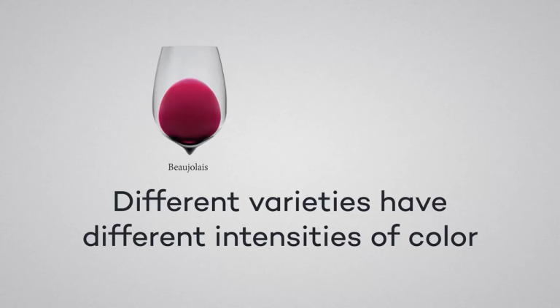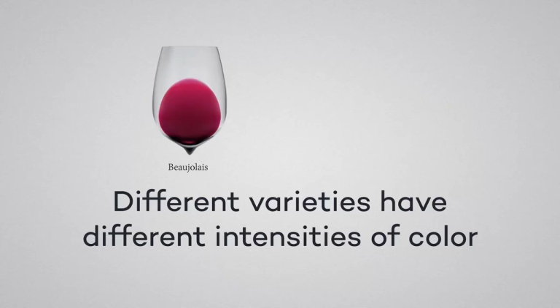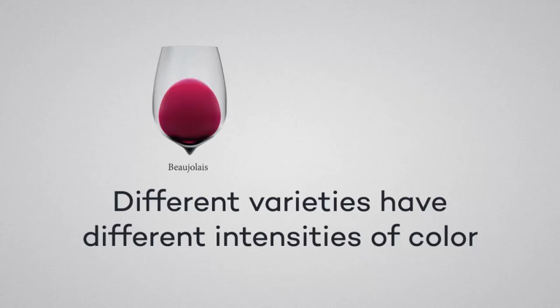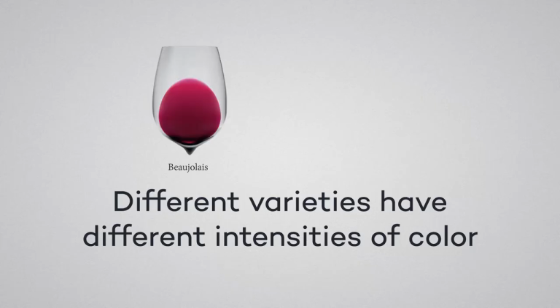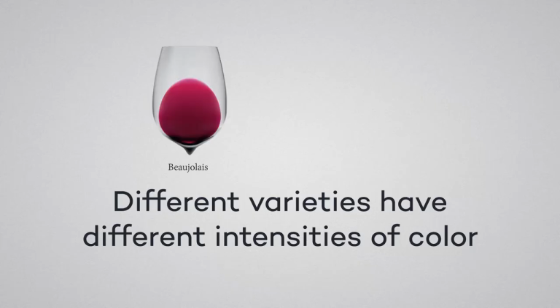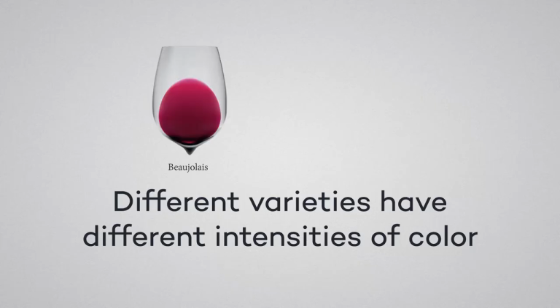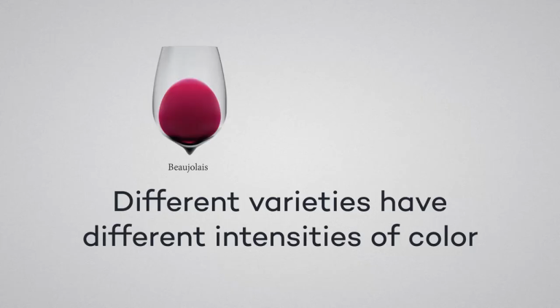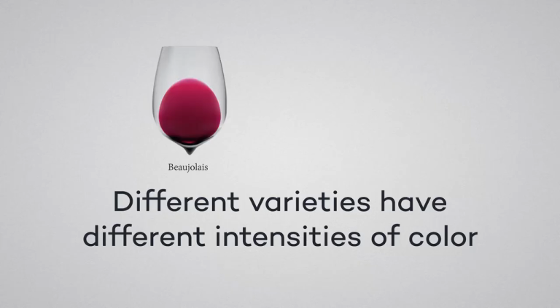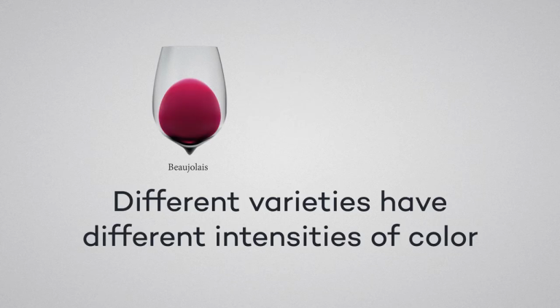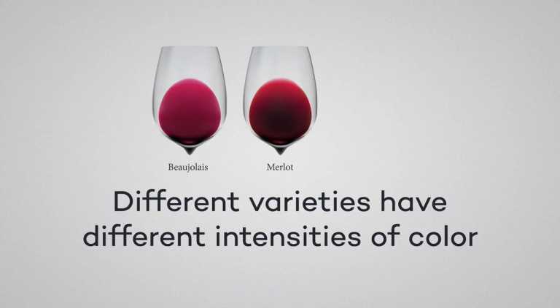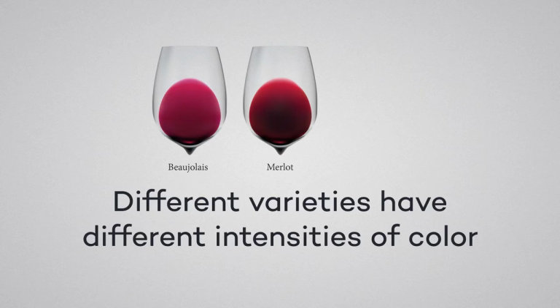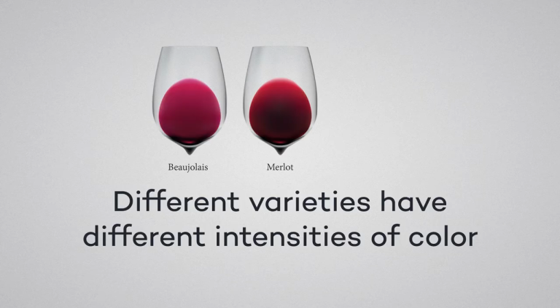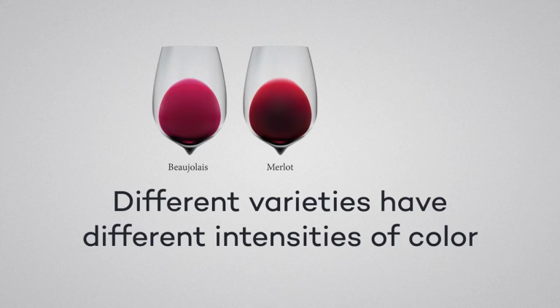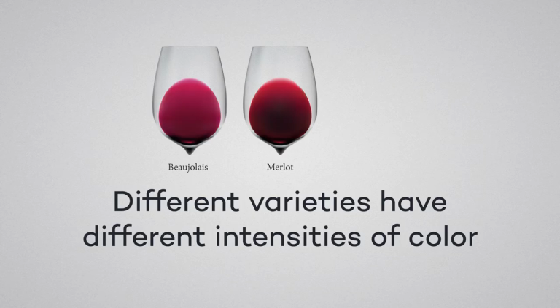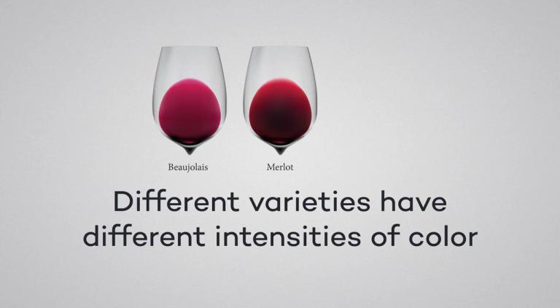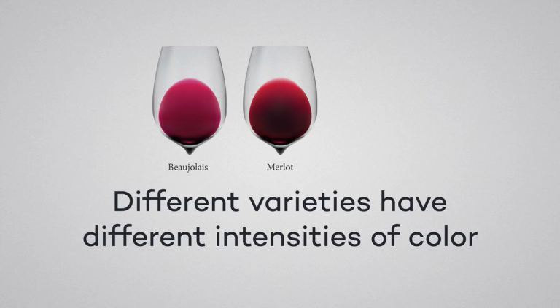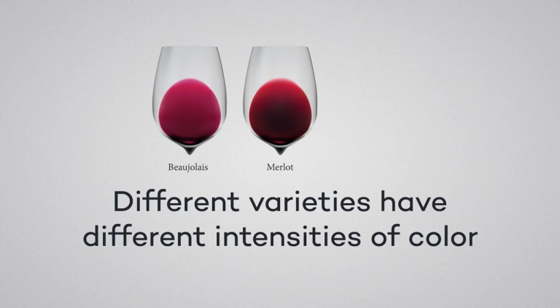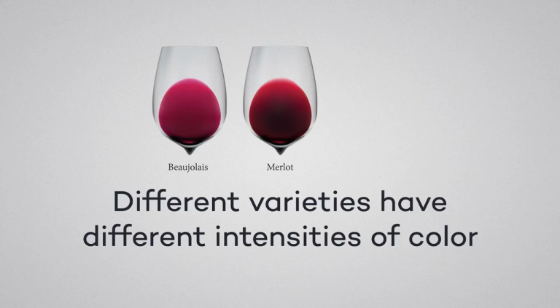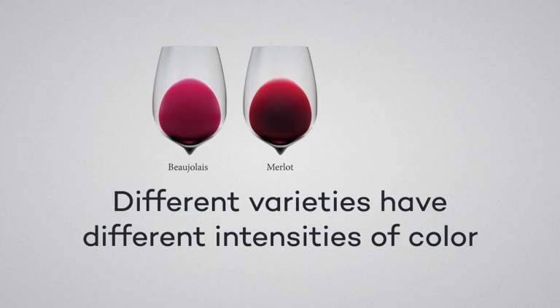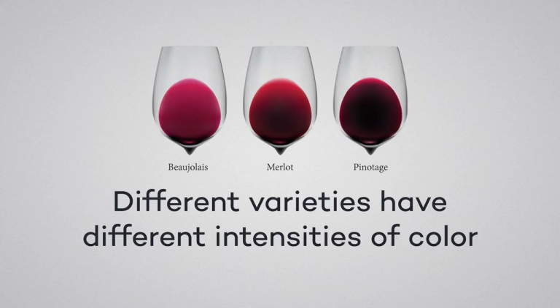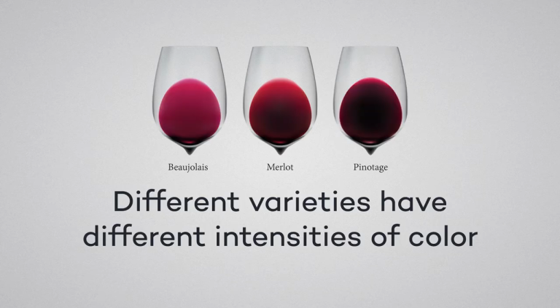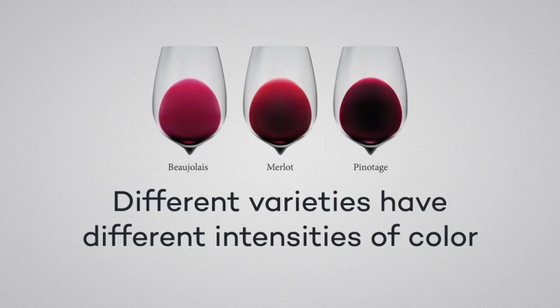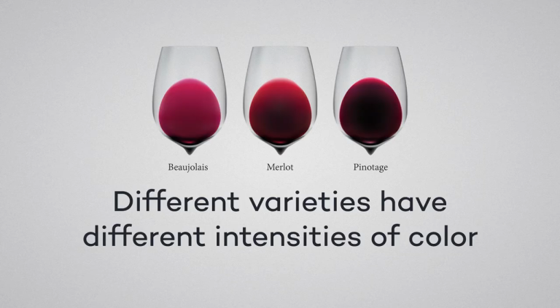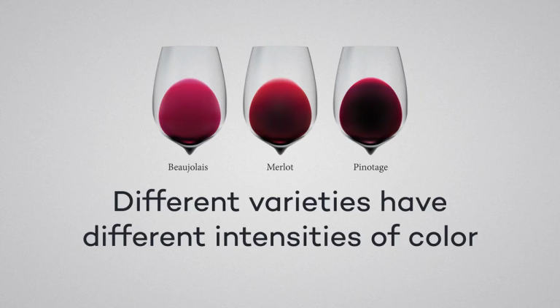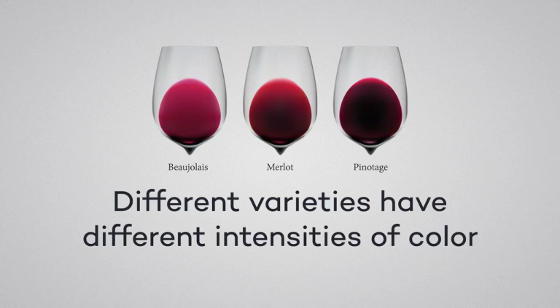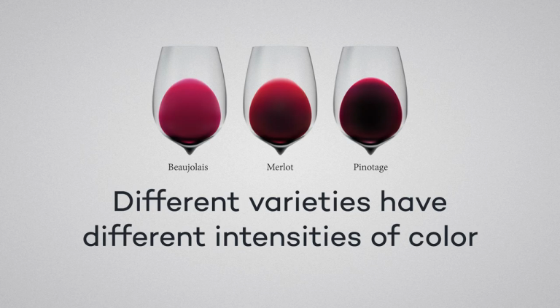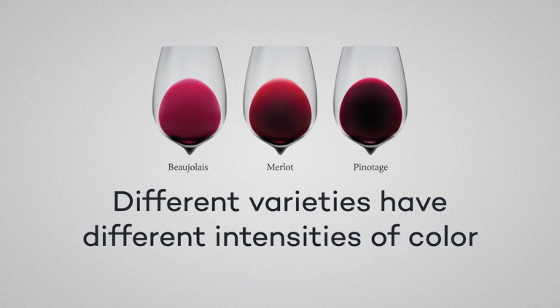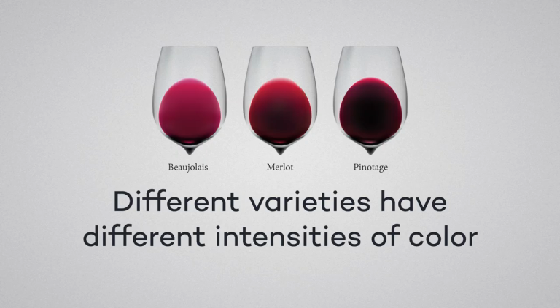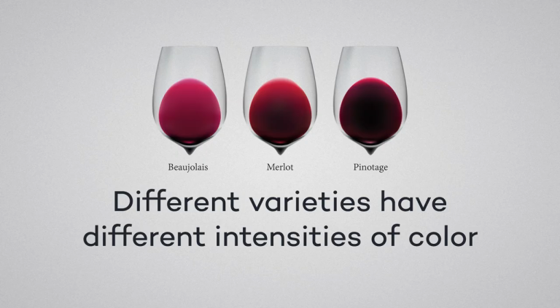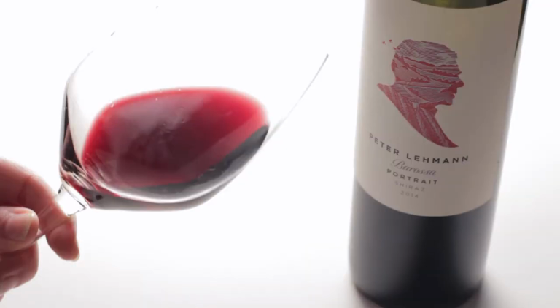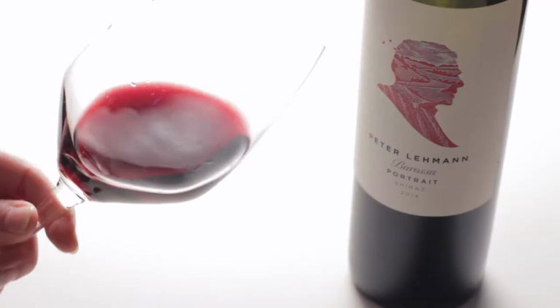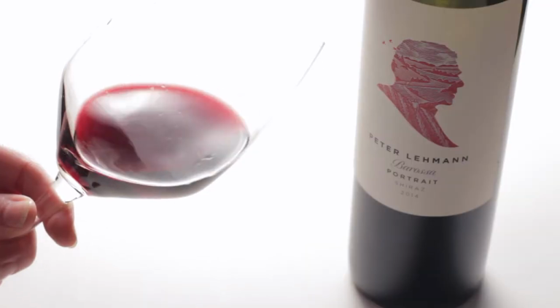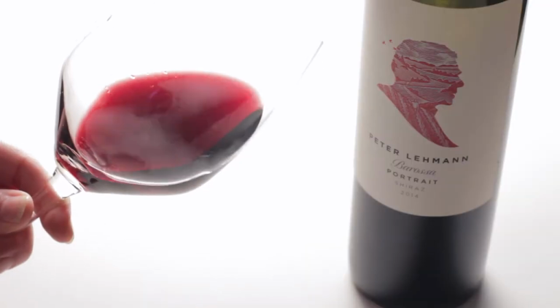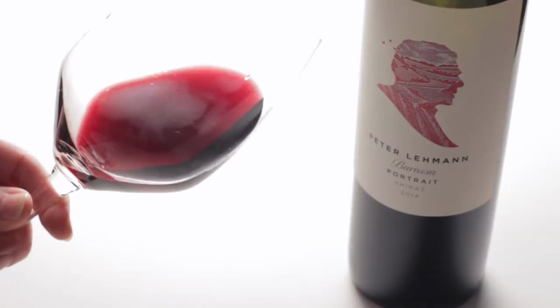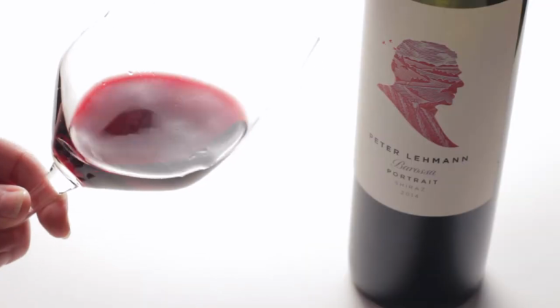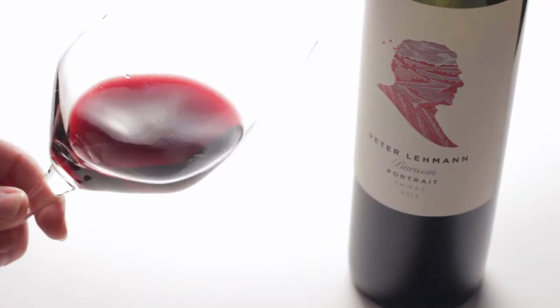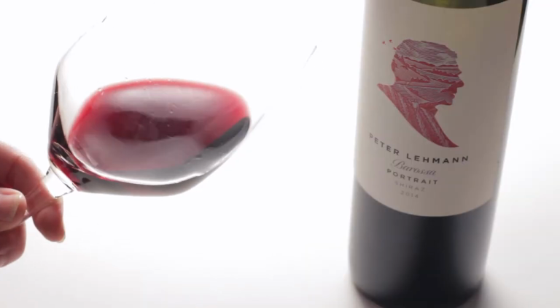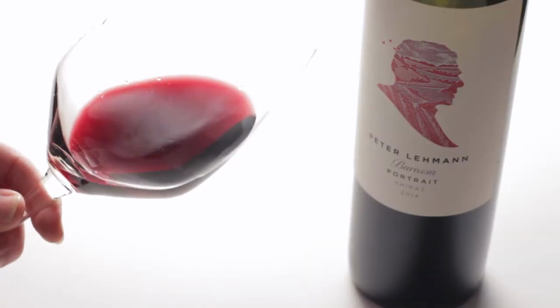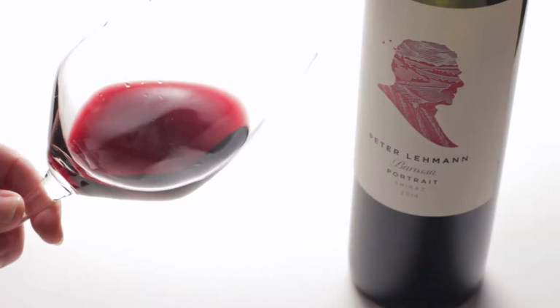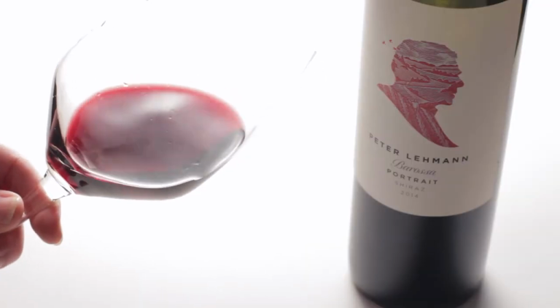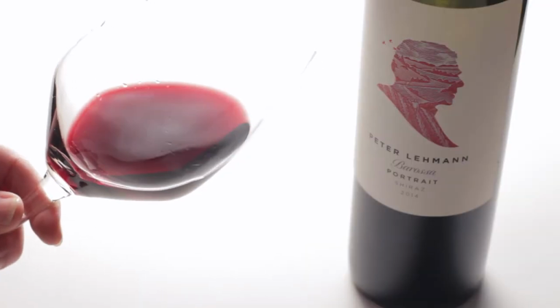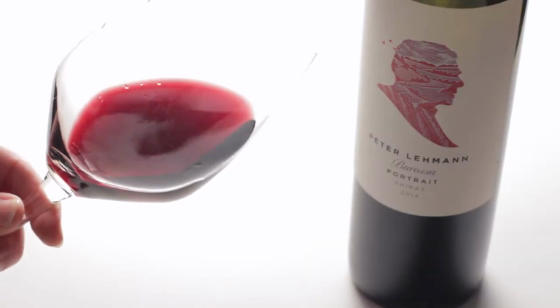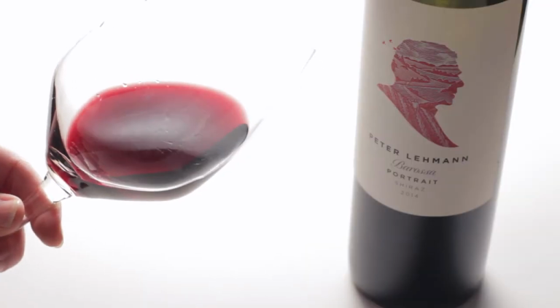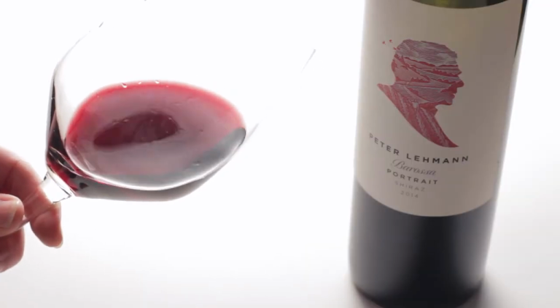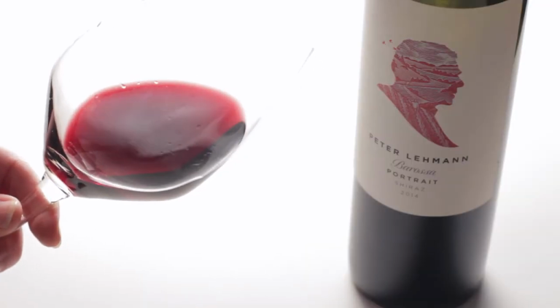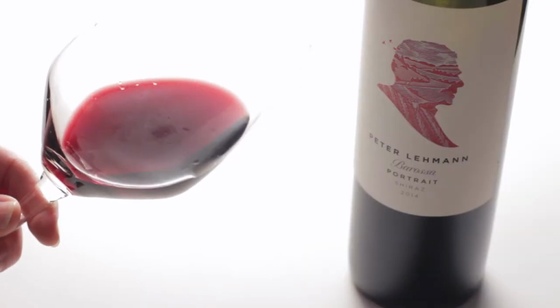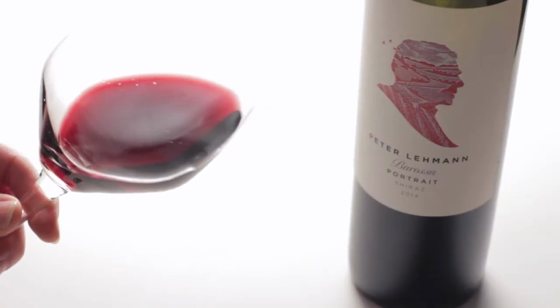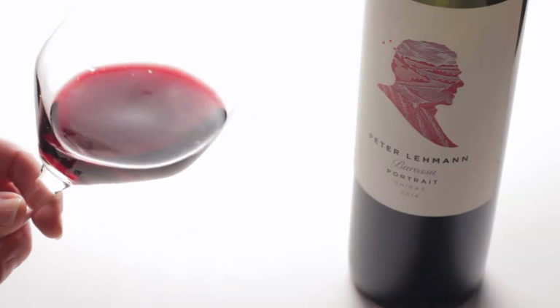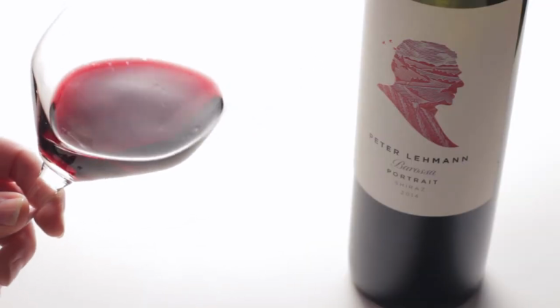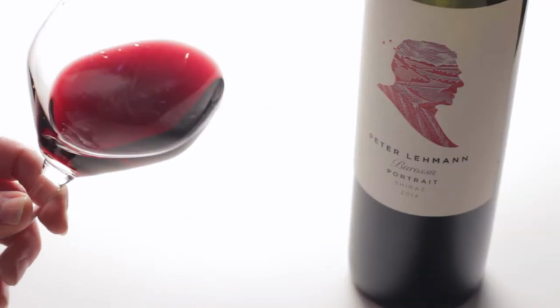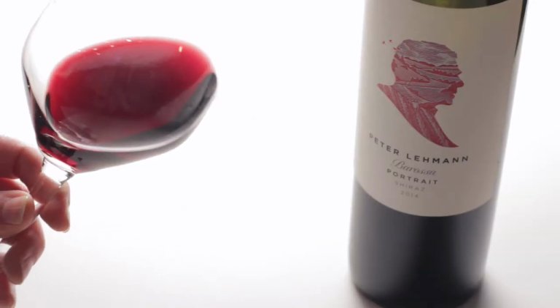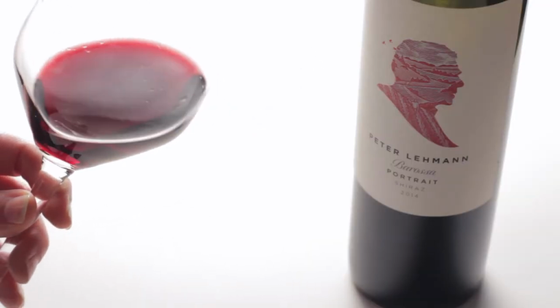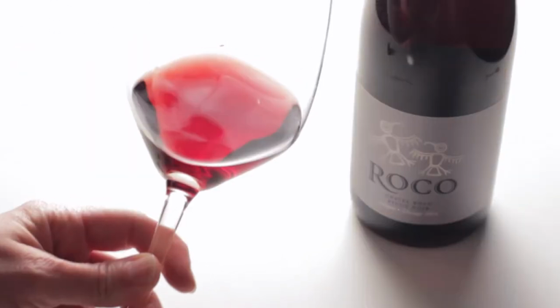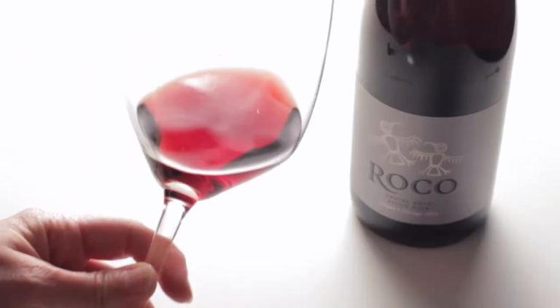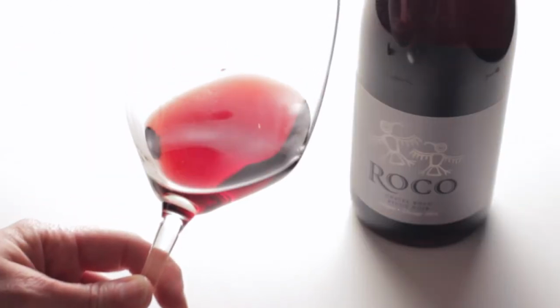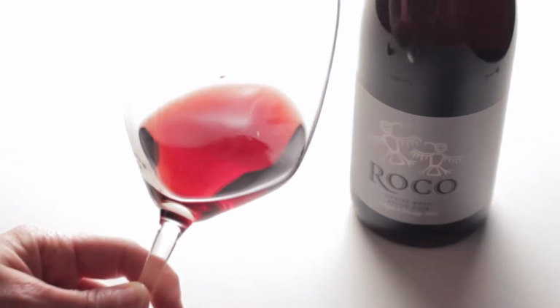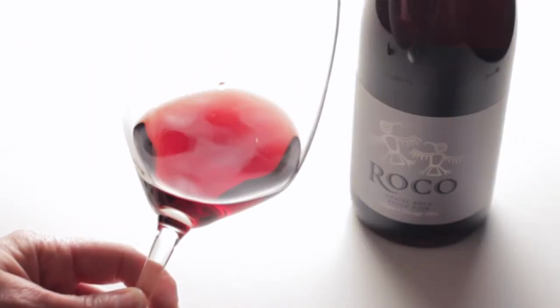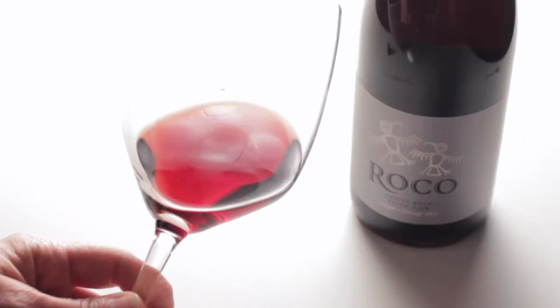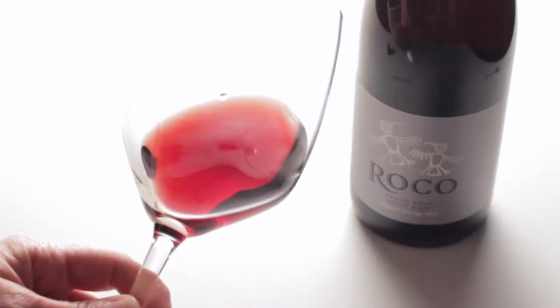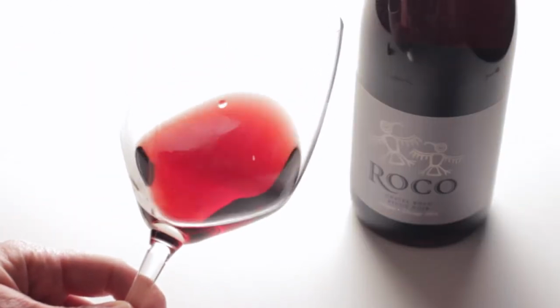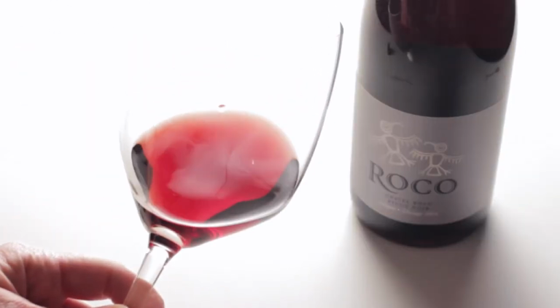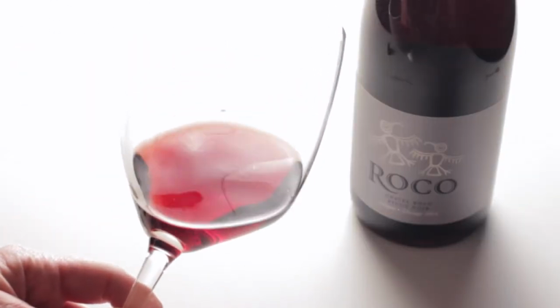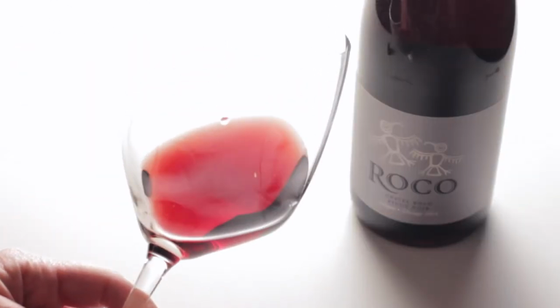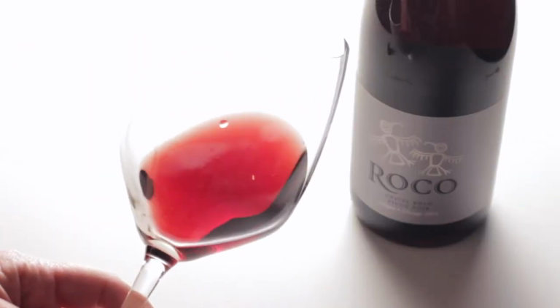Different varieties have different intensities of color. For example, Syrah displays much more pigment than Pinot Noir.